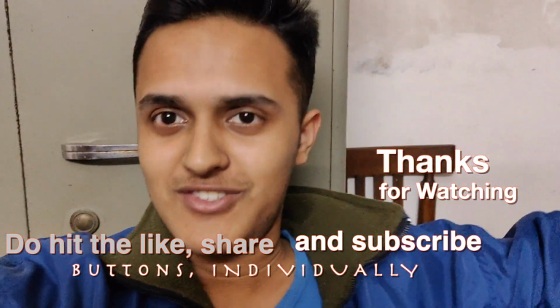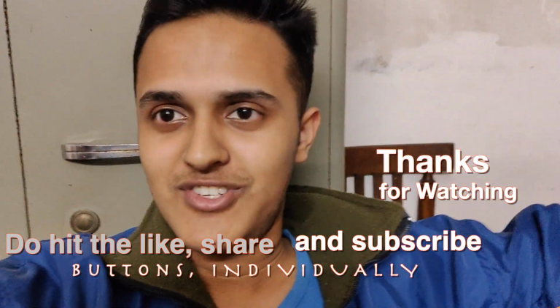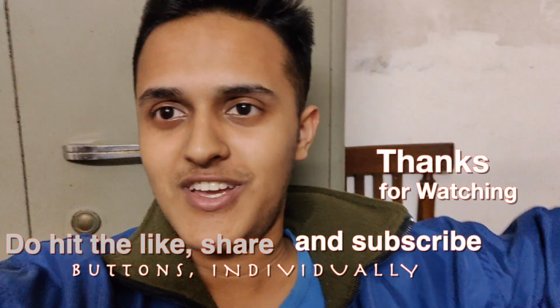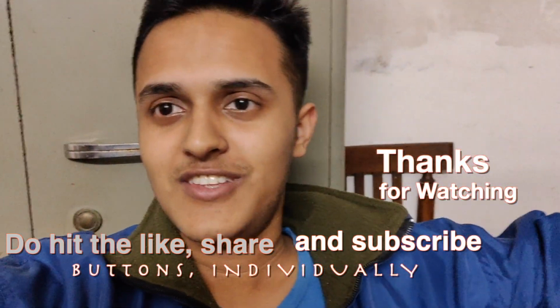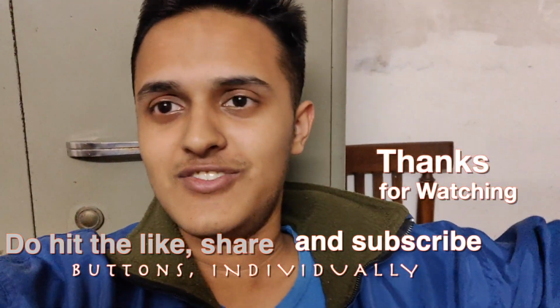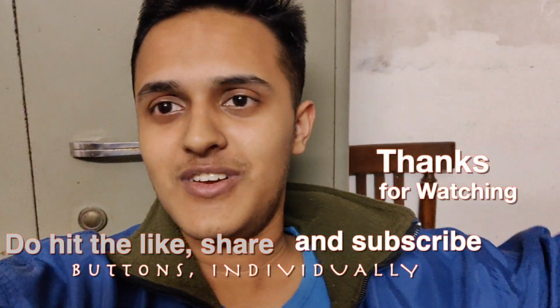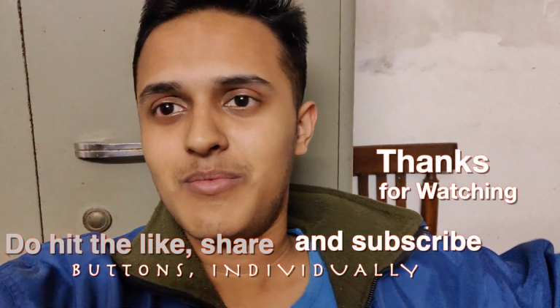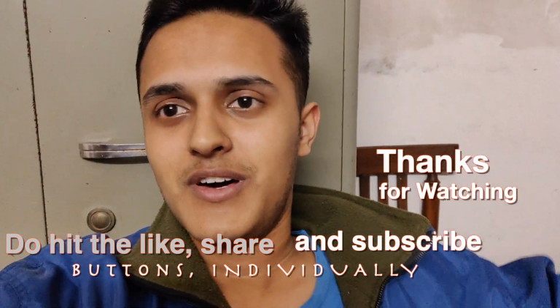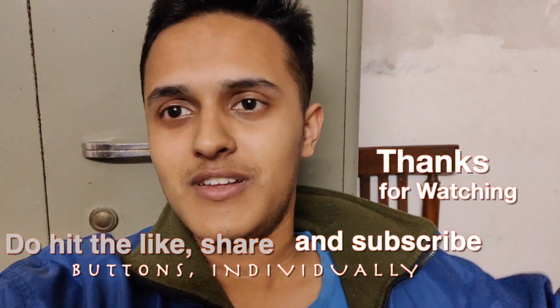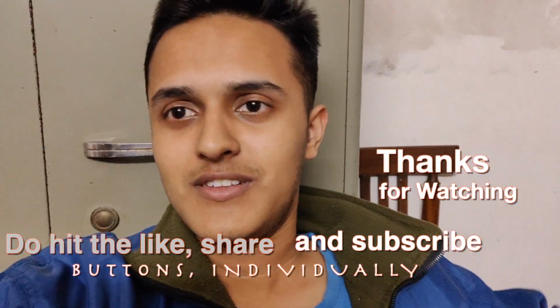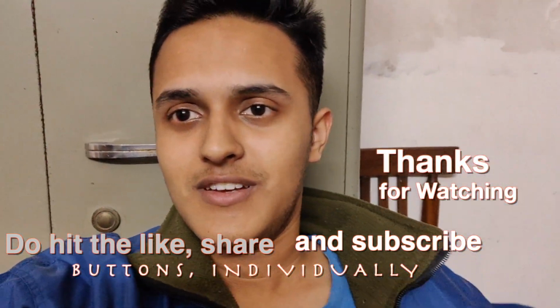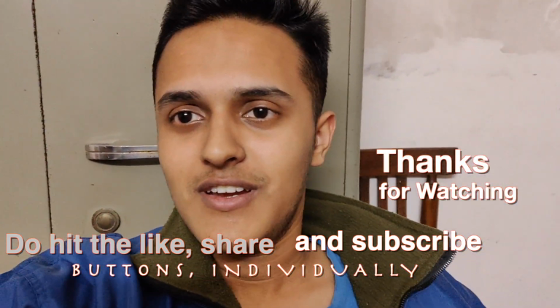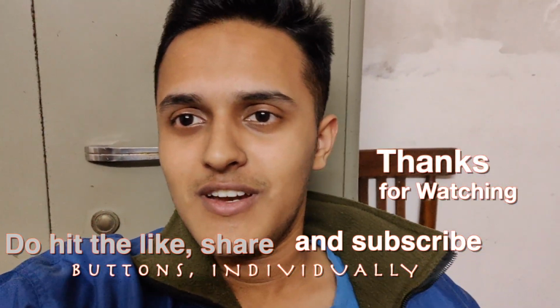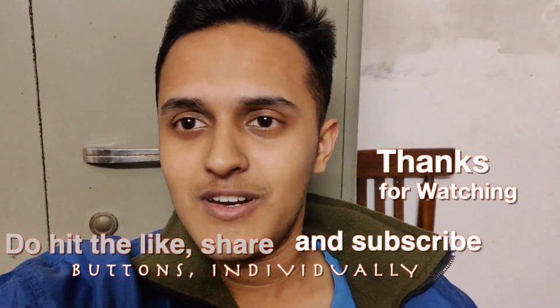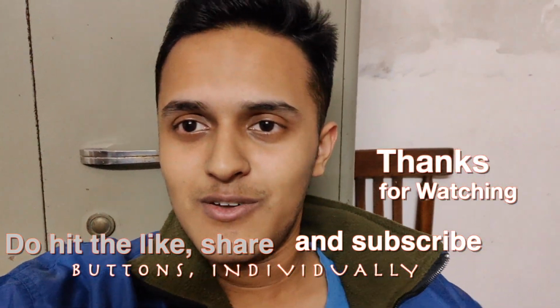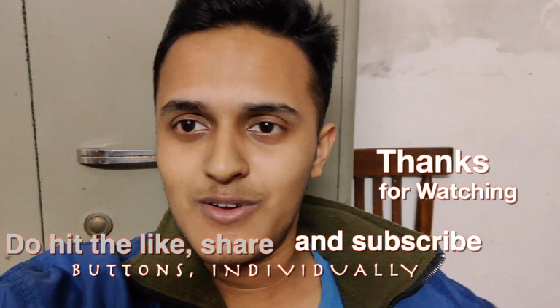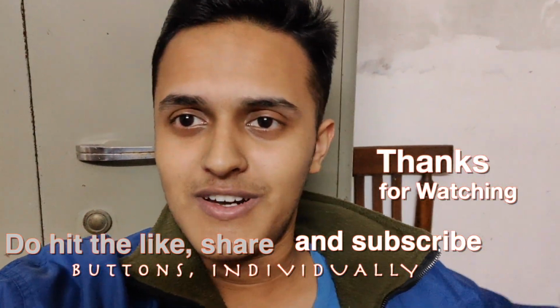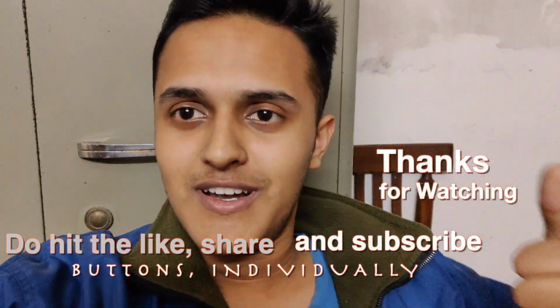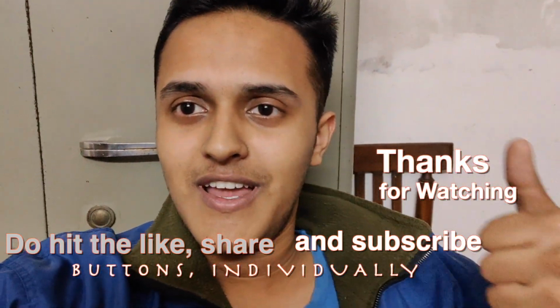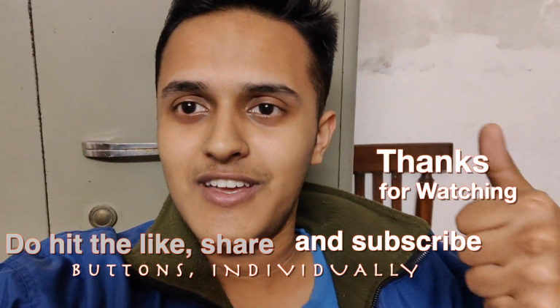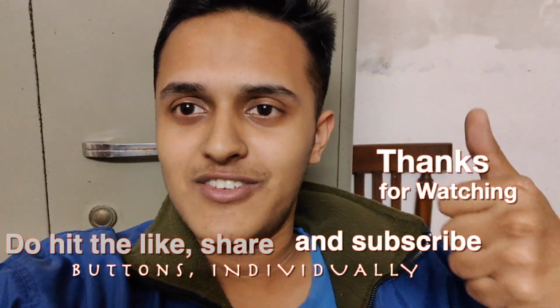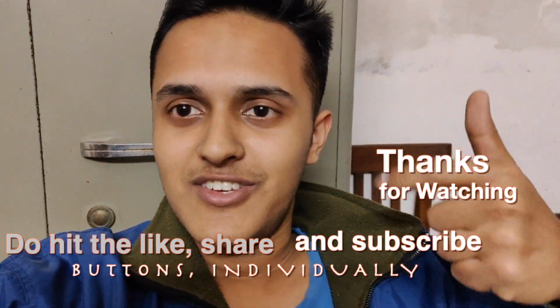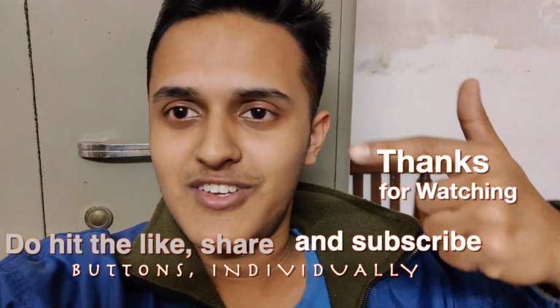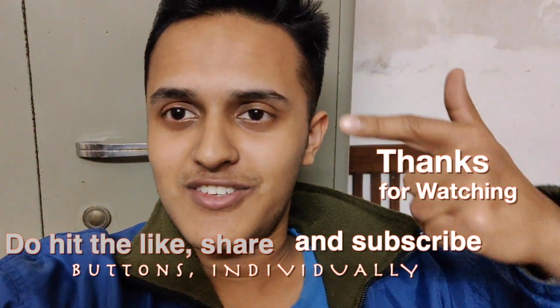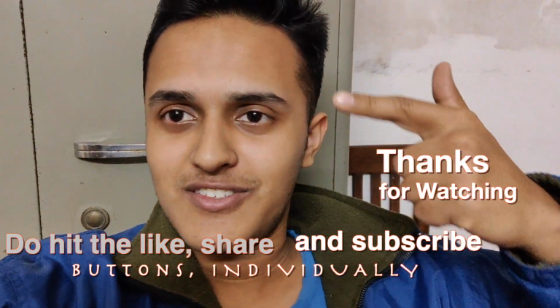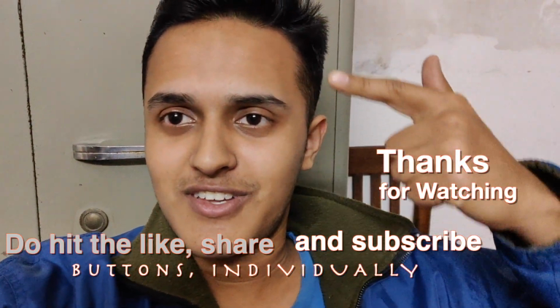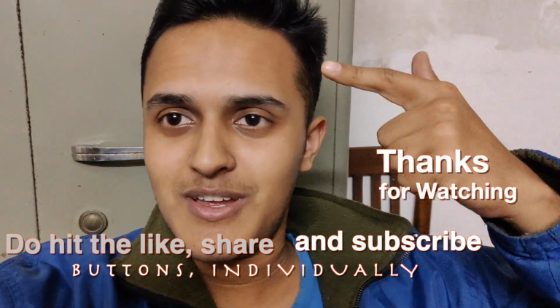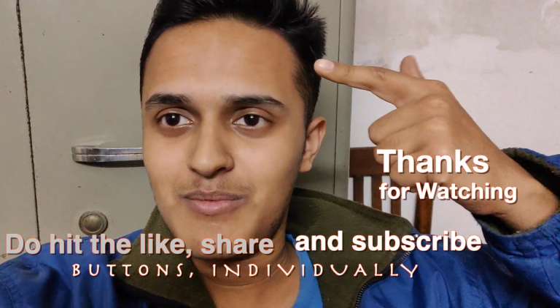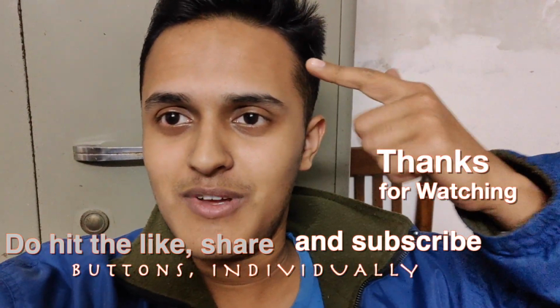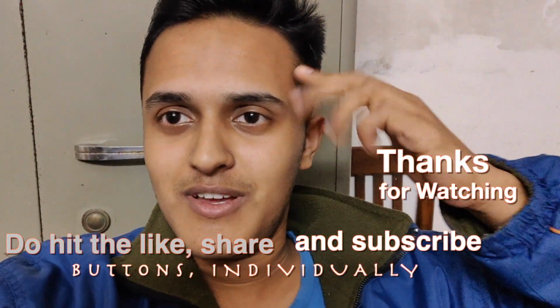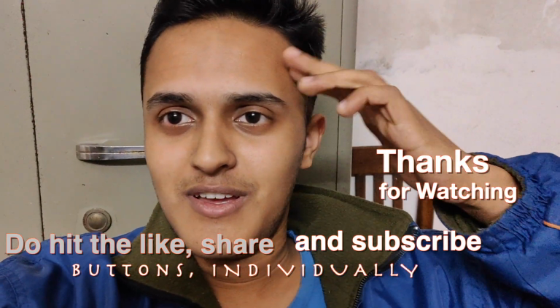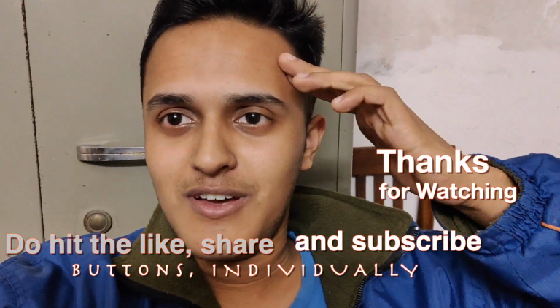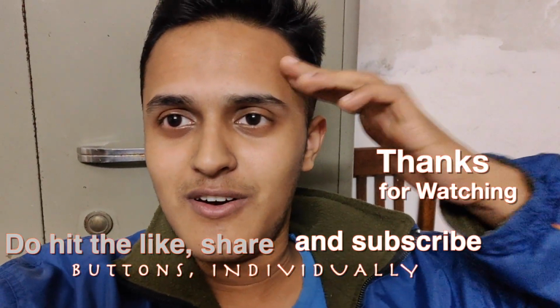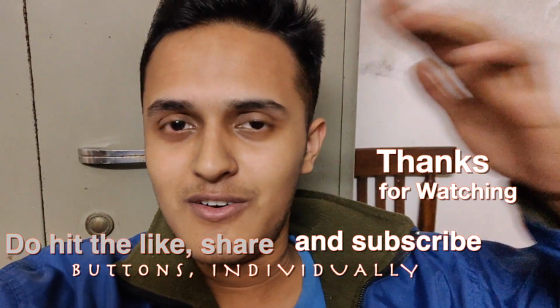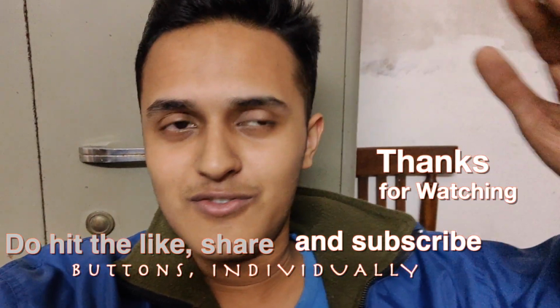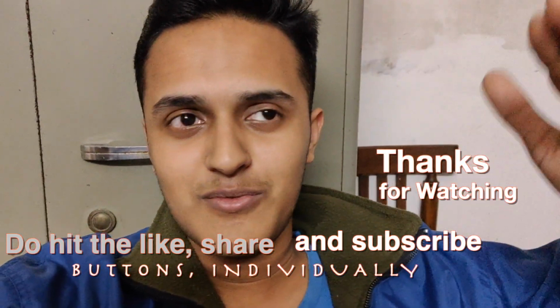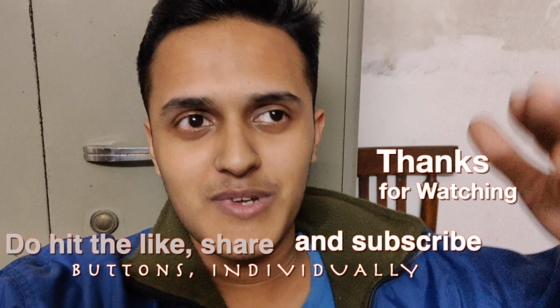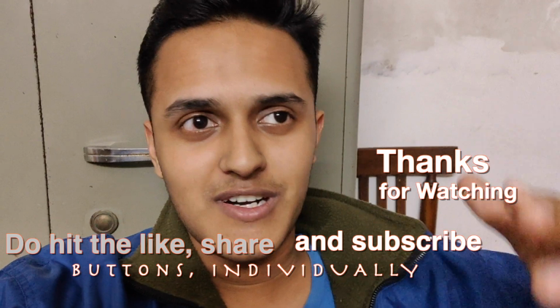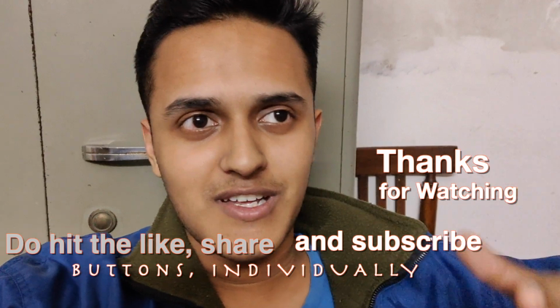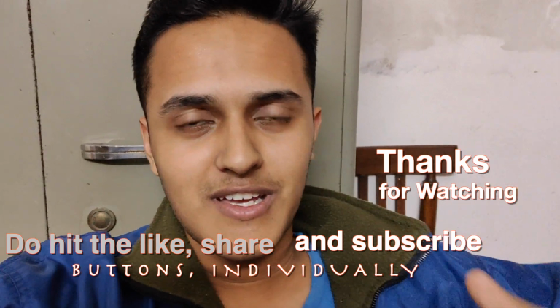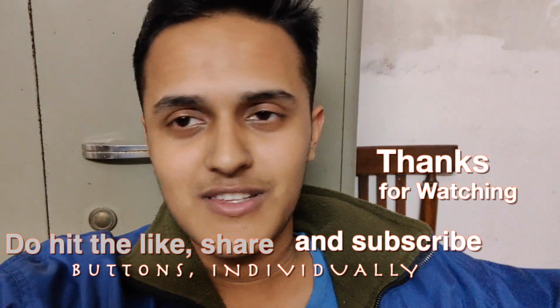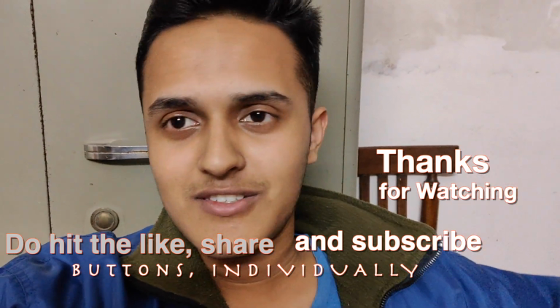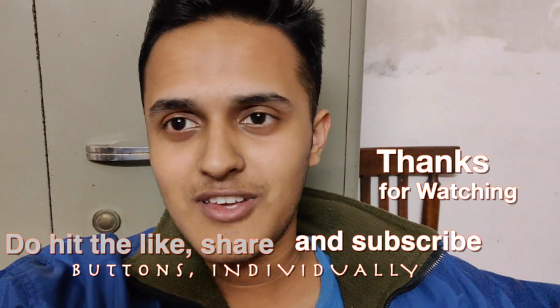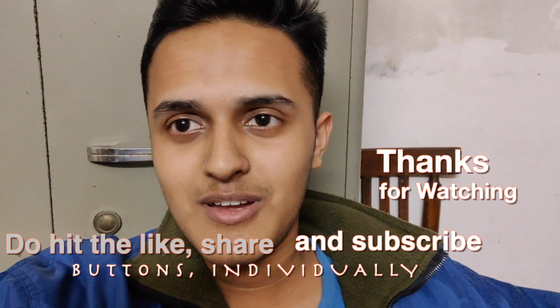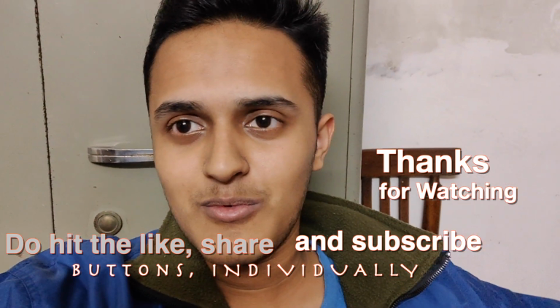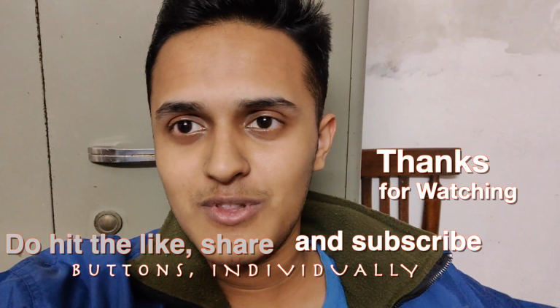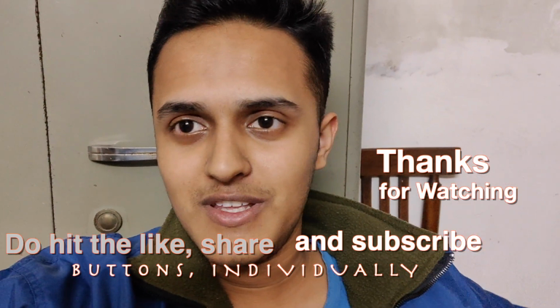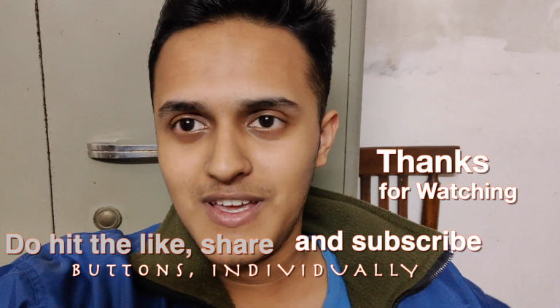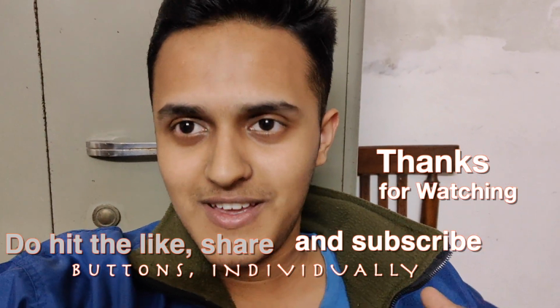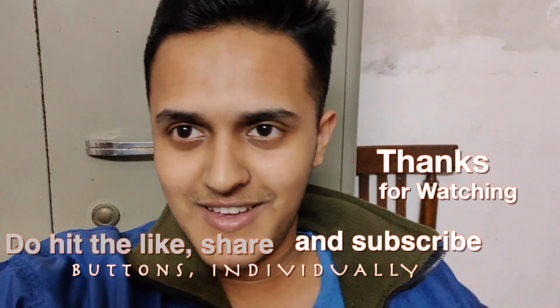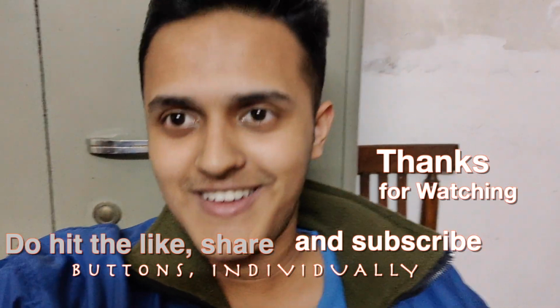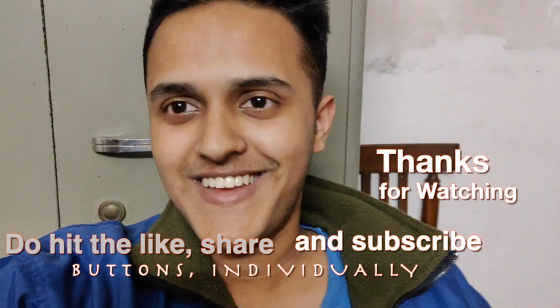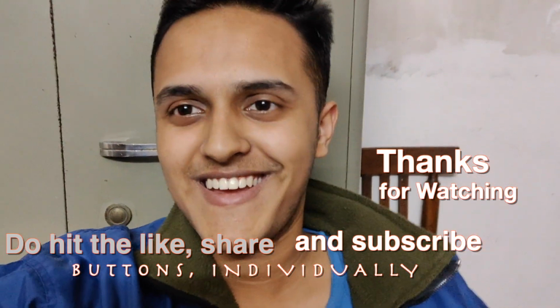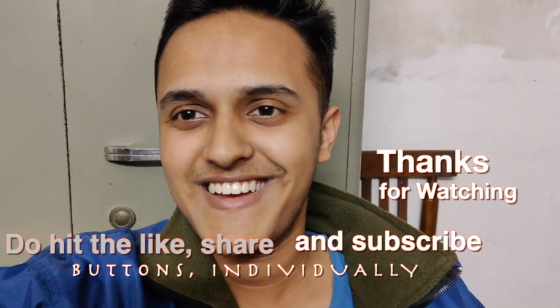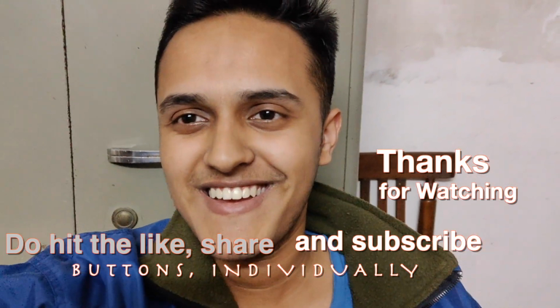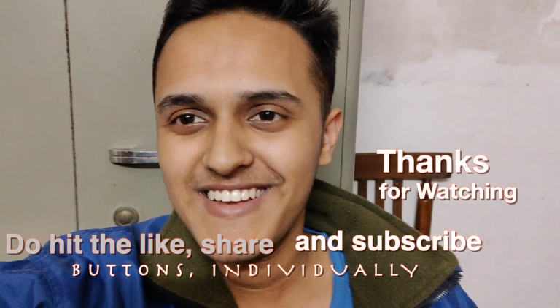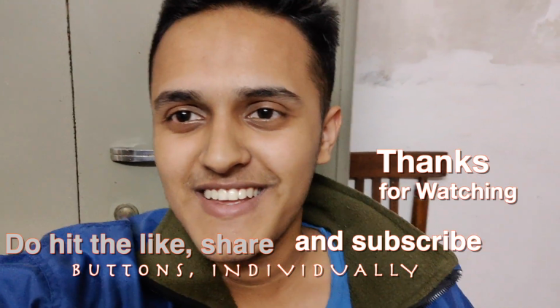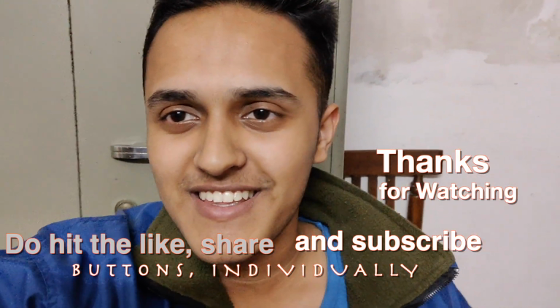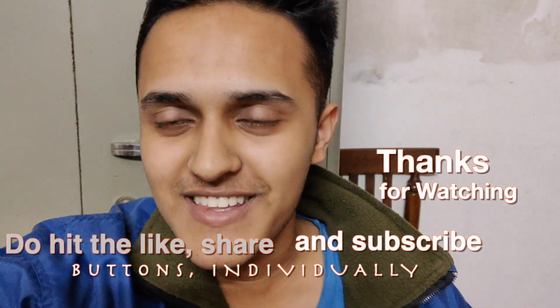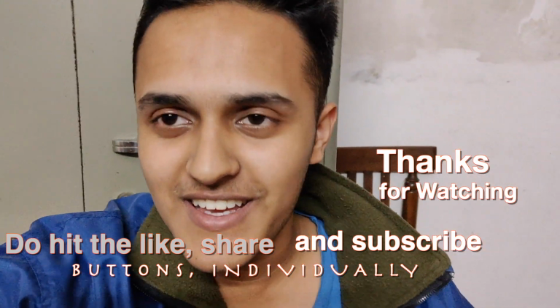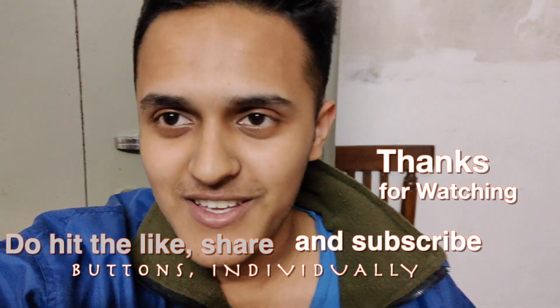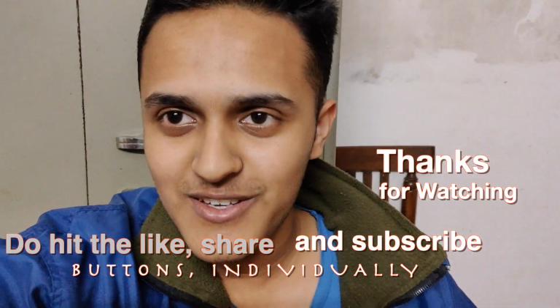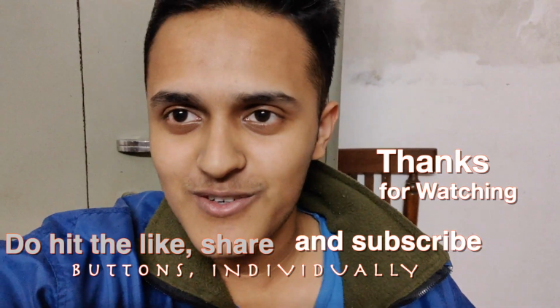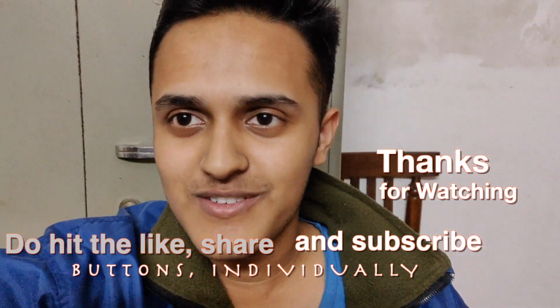Jai Hind, Jai Bharat. Like, share, subscribe and do what I have said. Thank you!